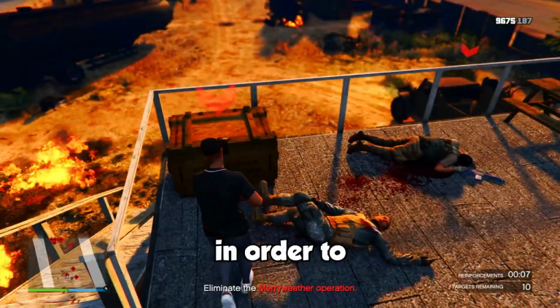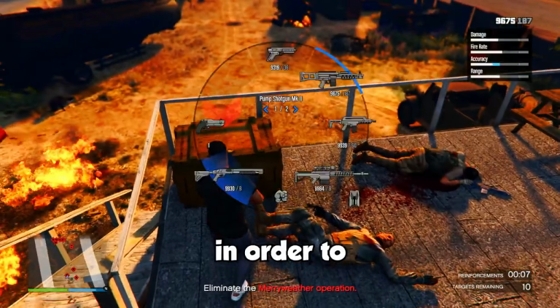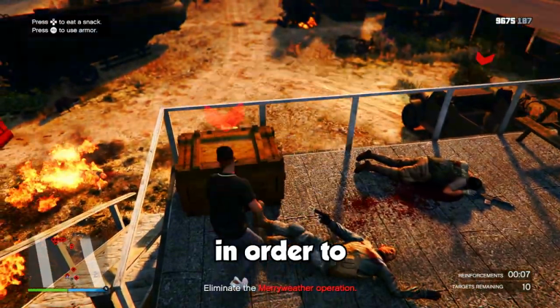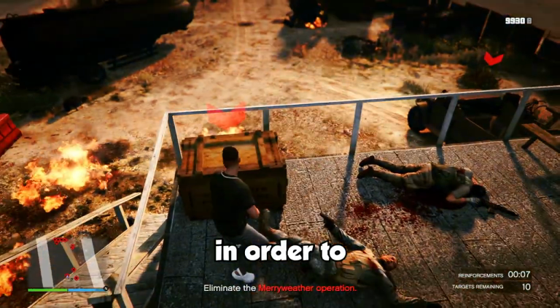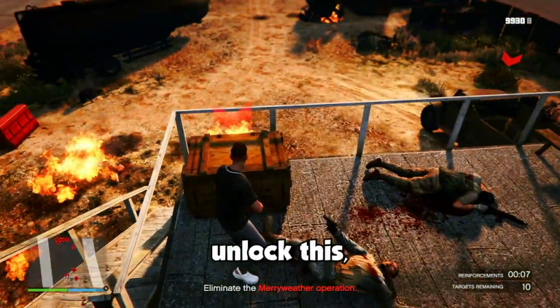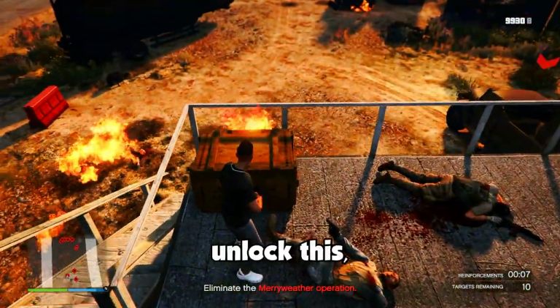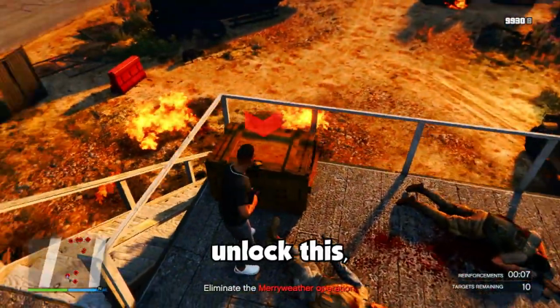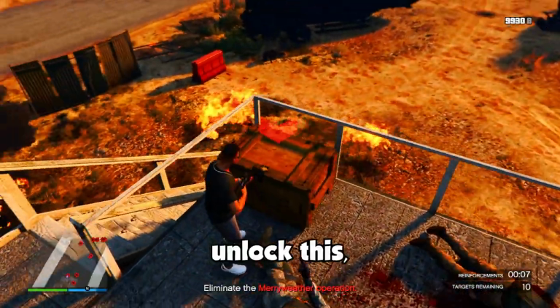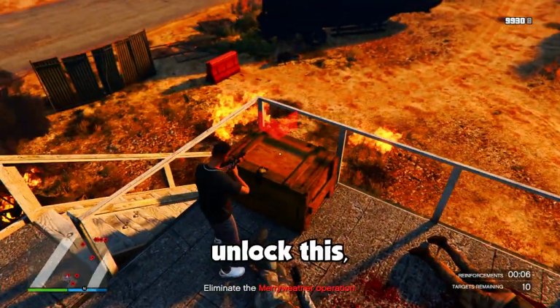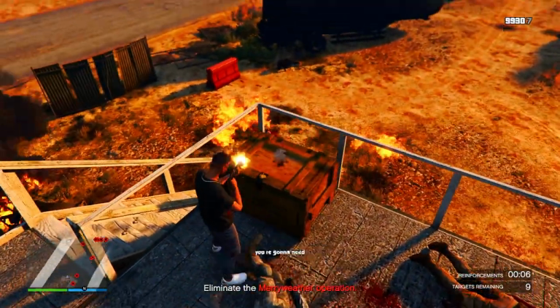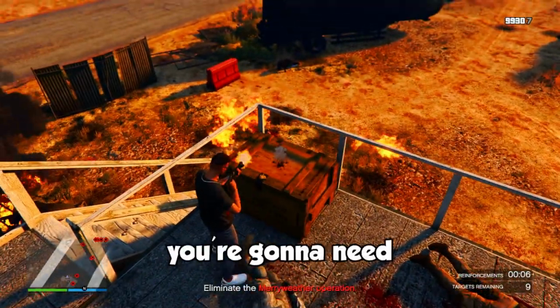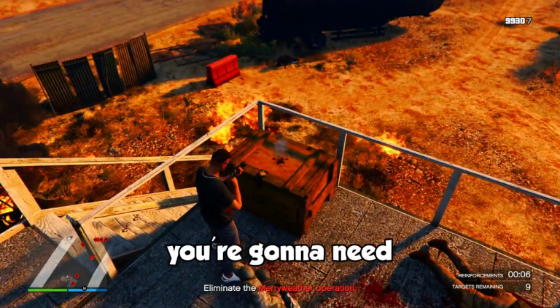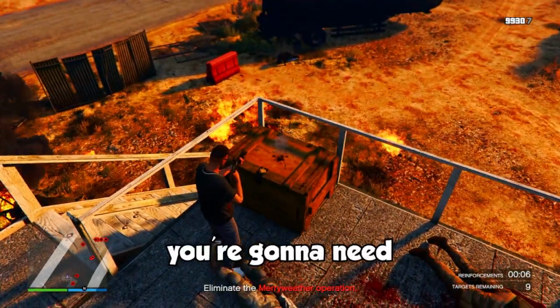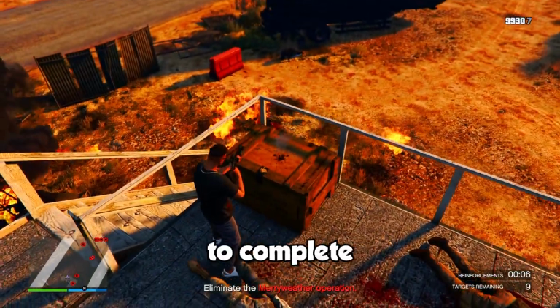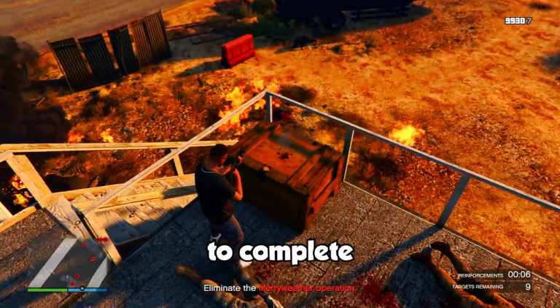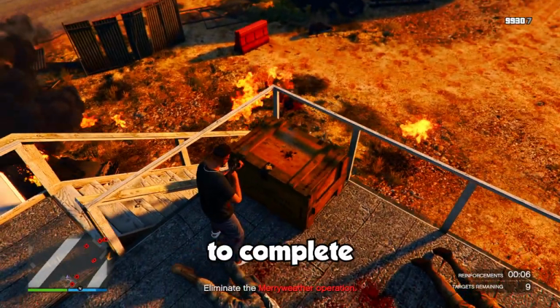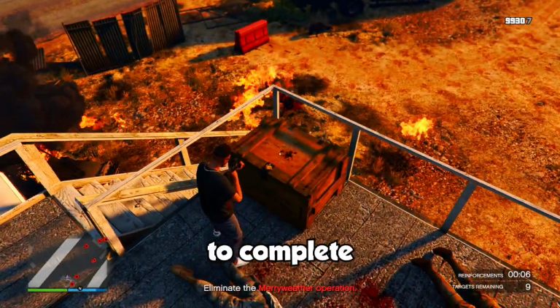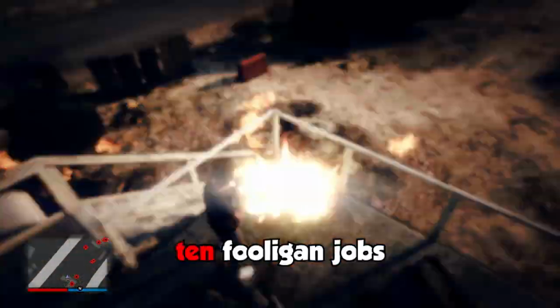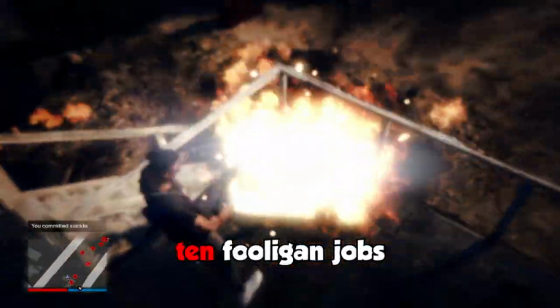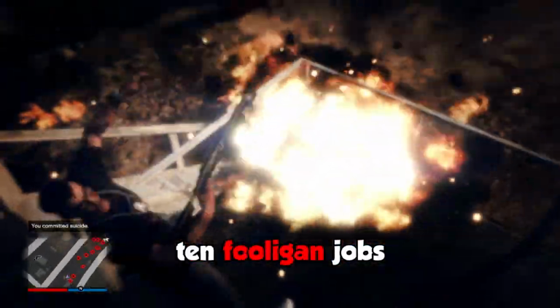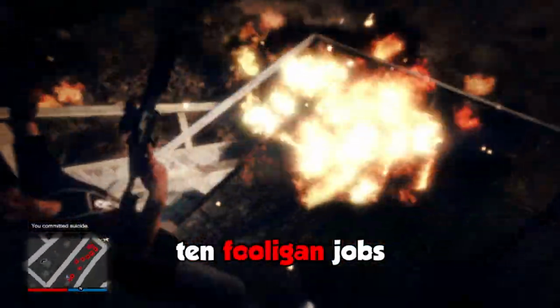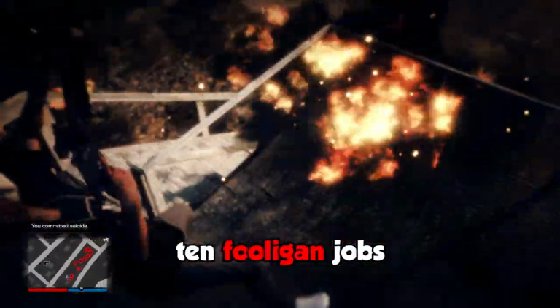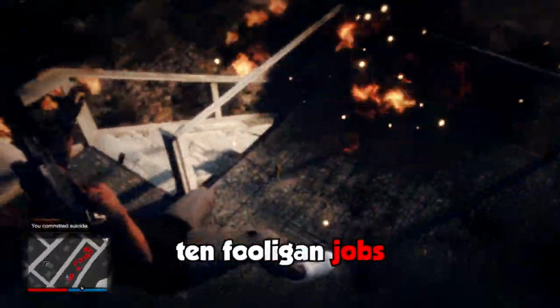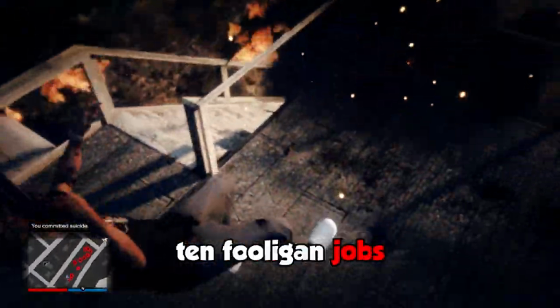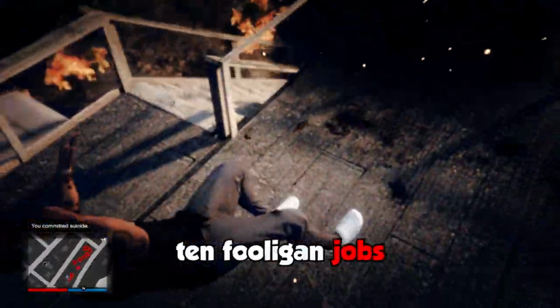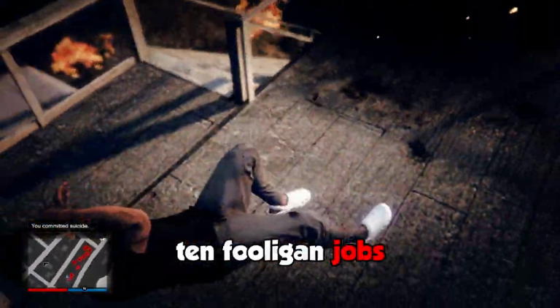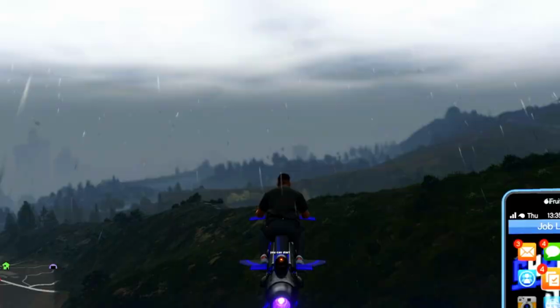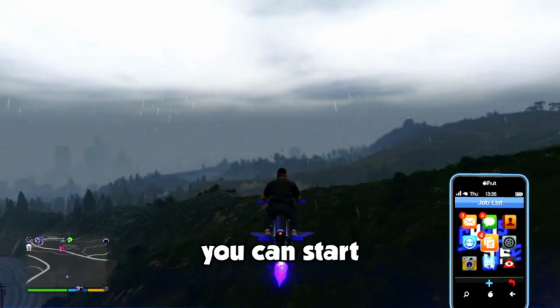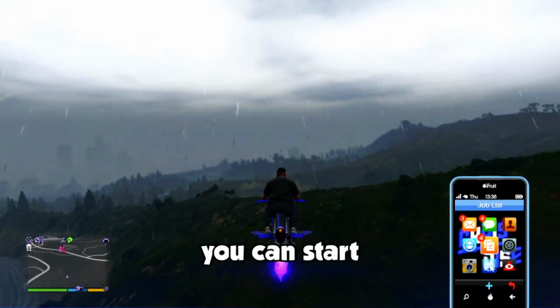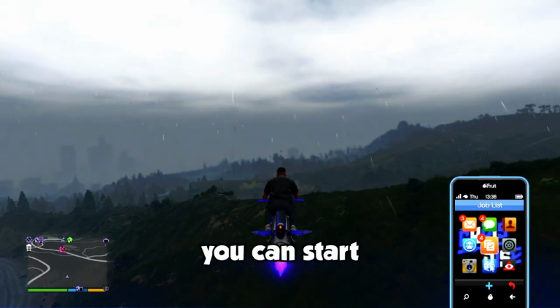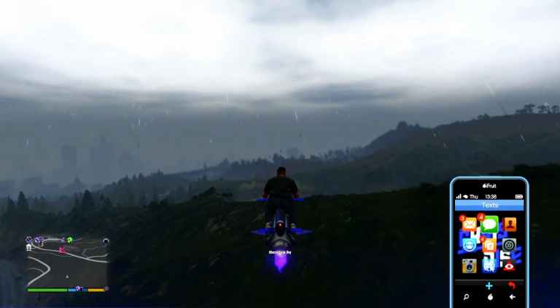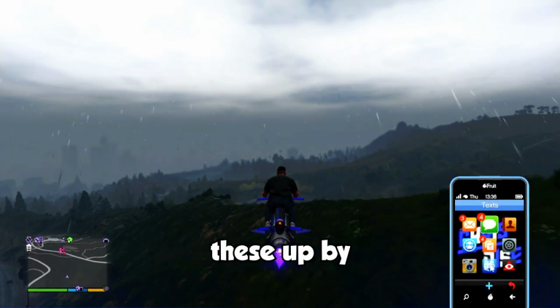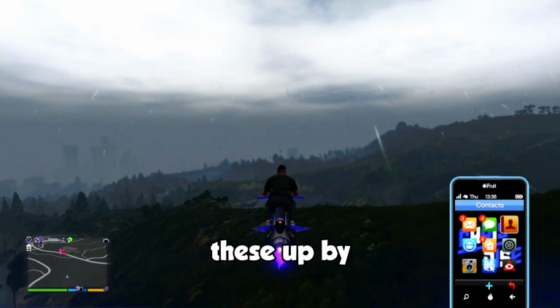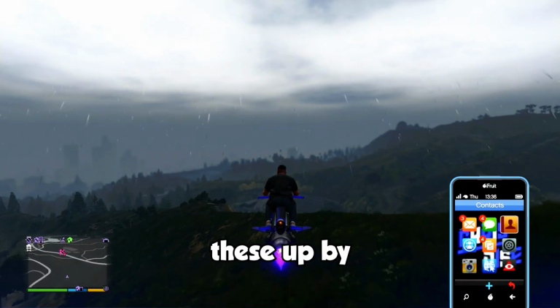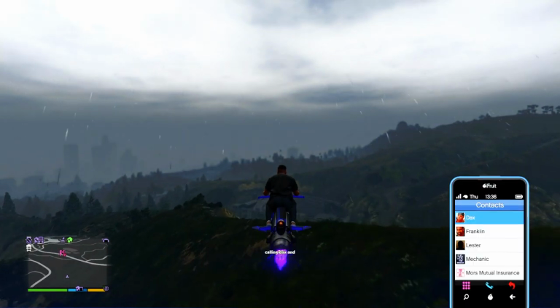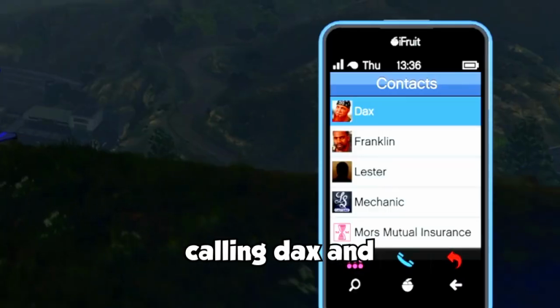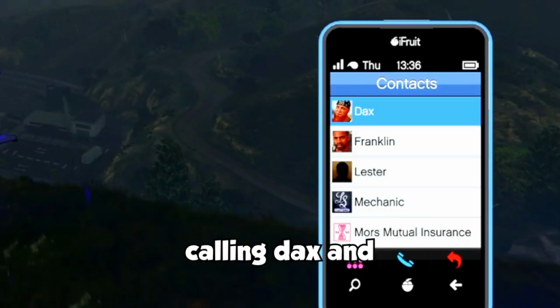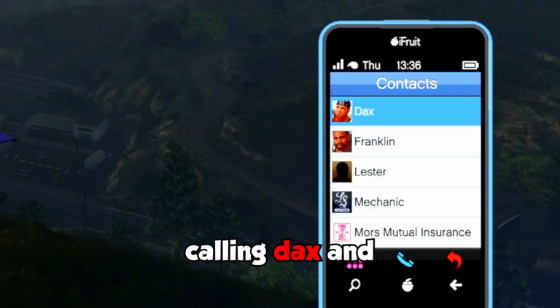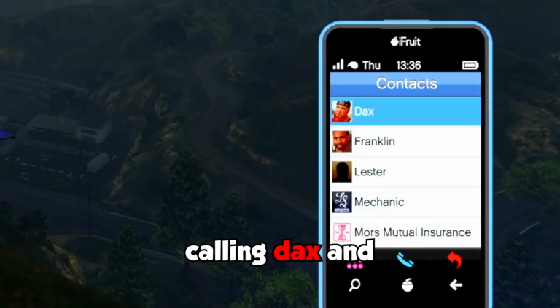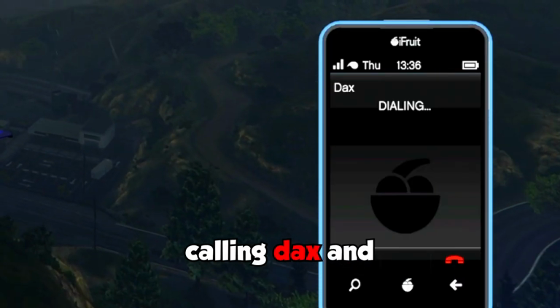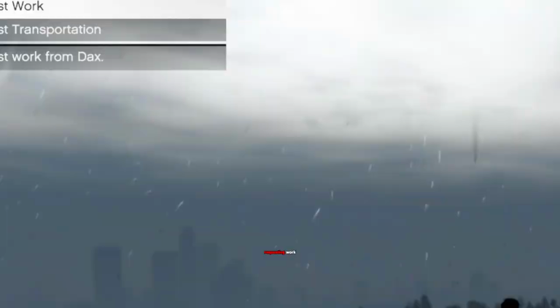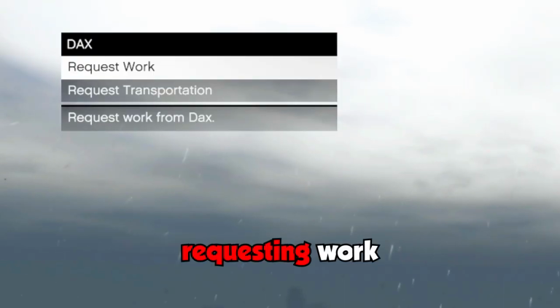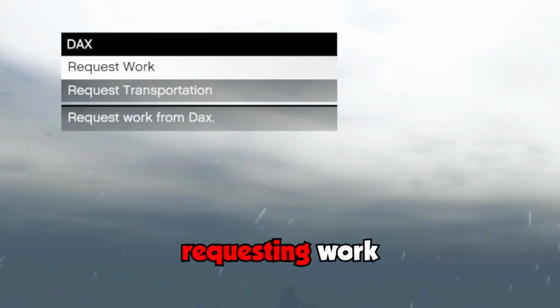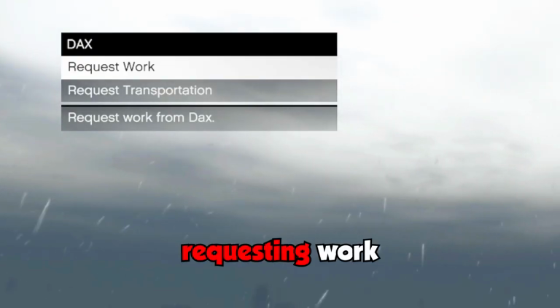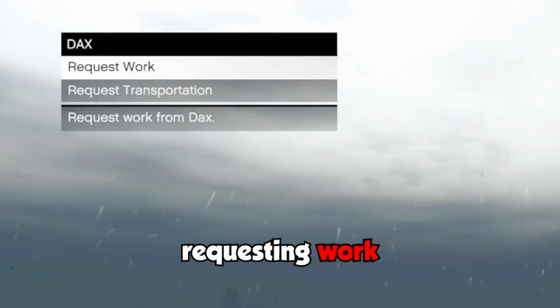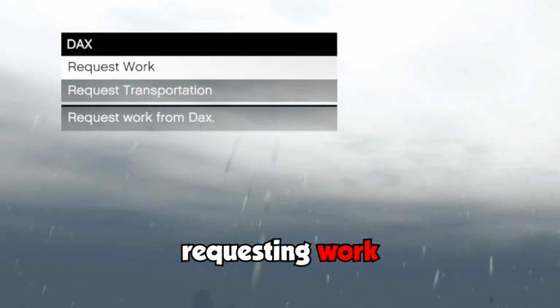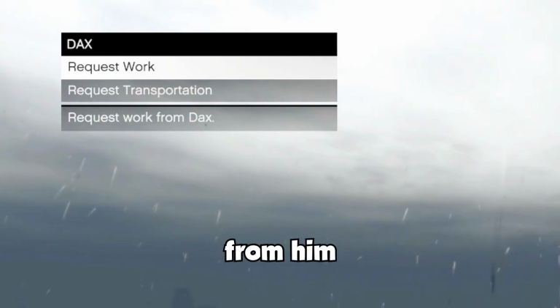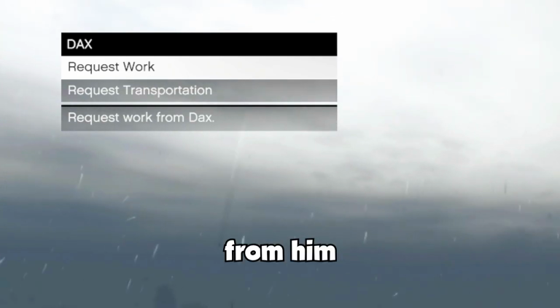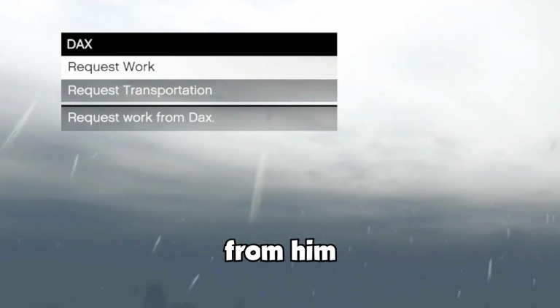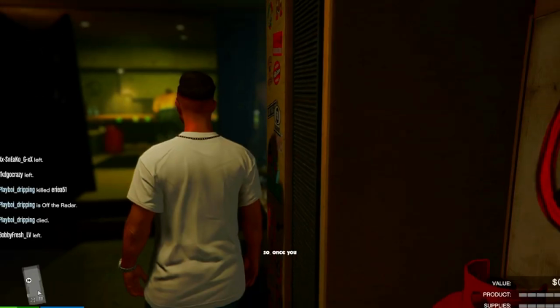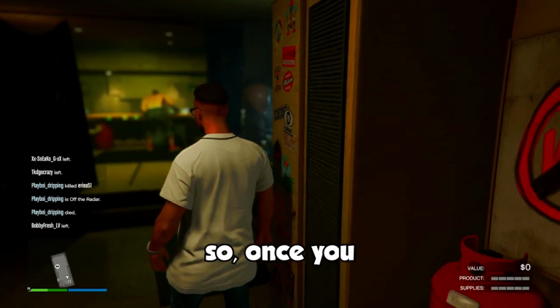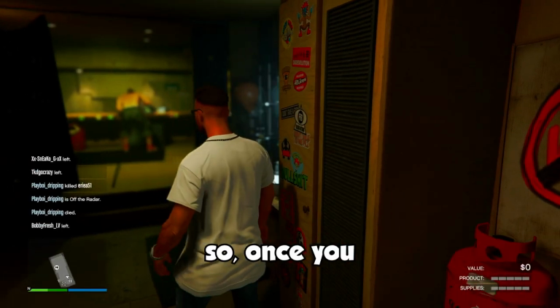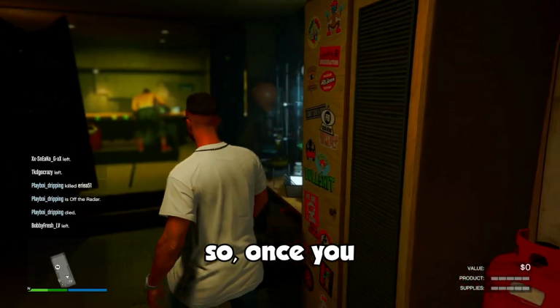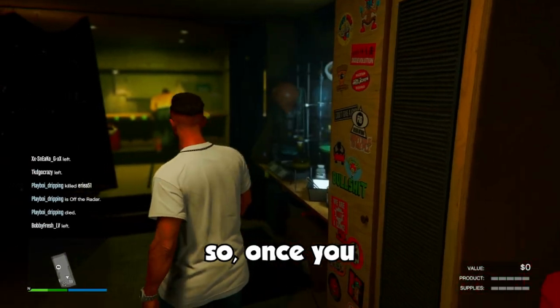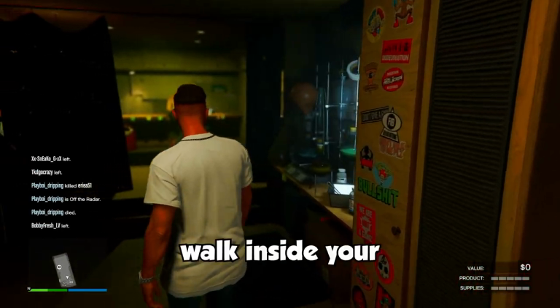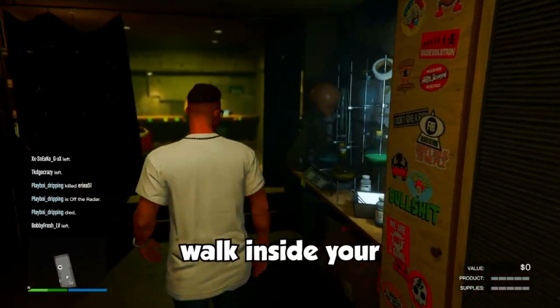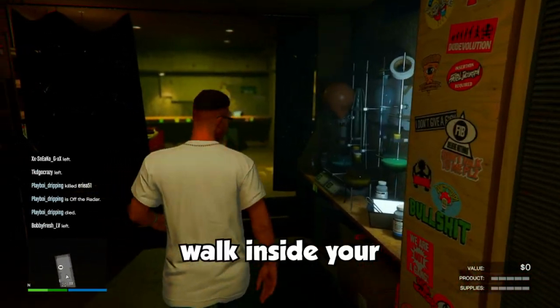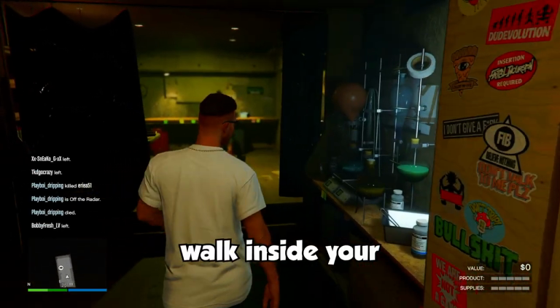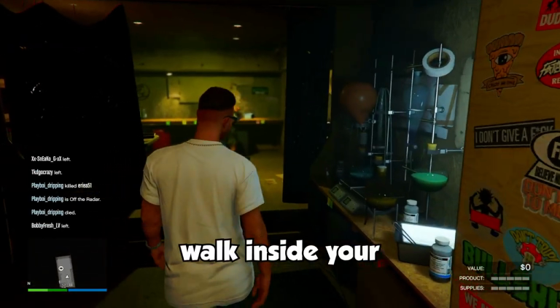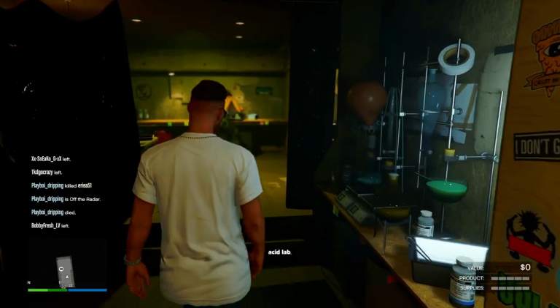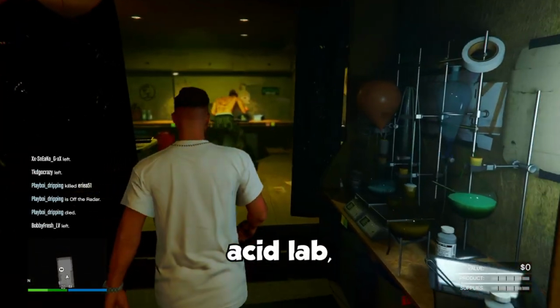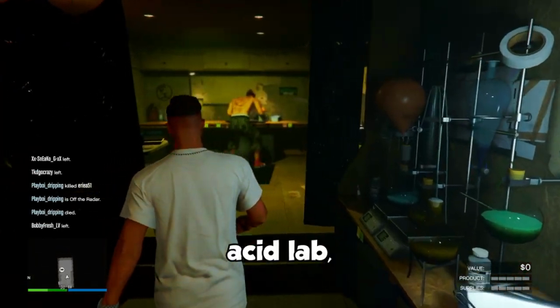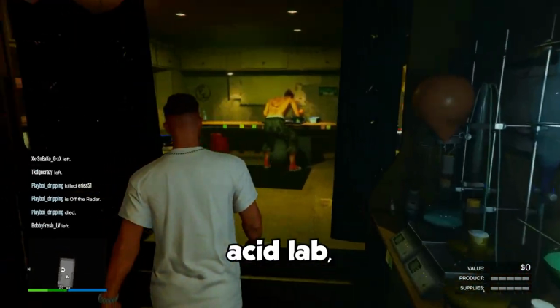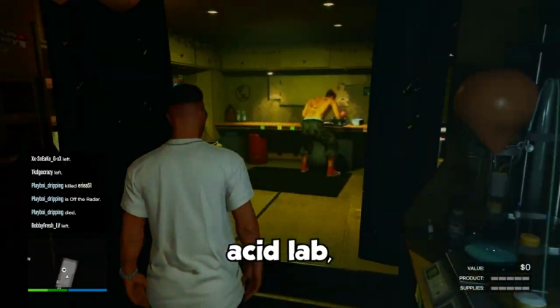In order to unlock the Equipment Upgrade, you're going to need to complete 10 Fooligan Jobs. You can start these up by calling Dax and requesting work from him. Once you walk inside your Acid Lab, you'll more than likely notice that you have no supplies.